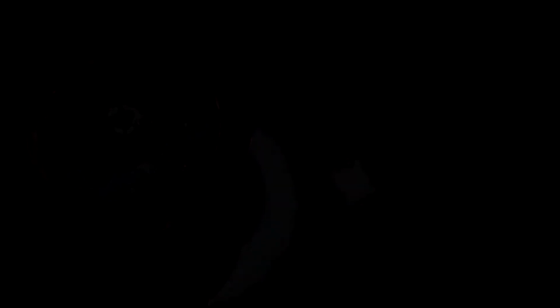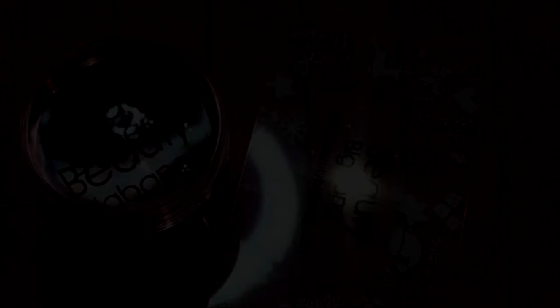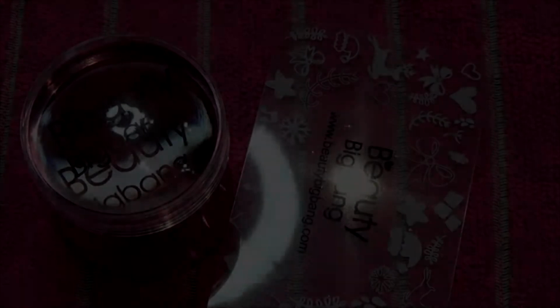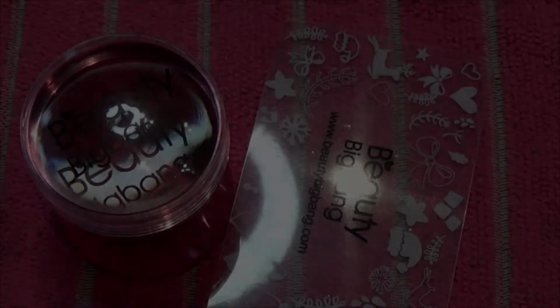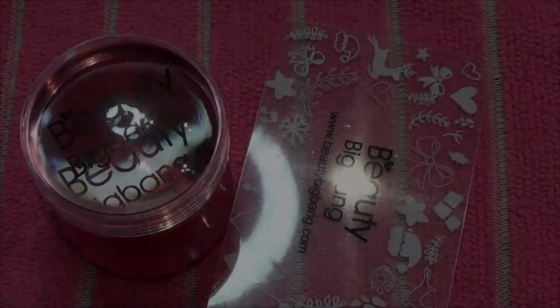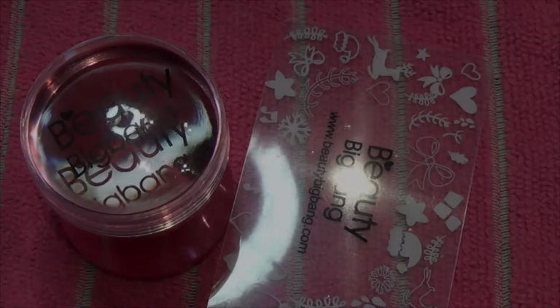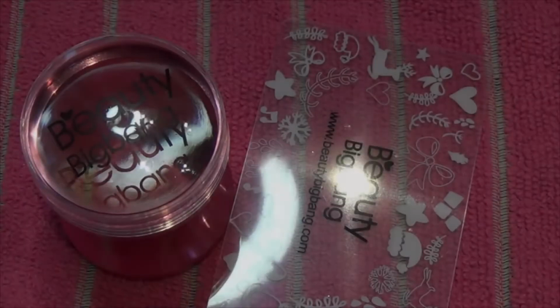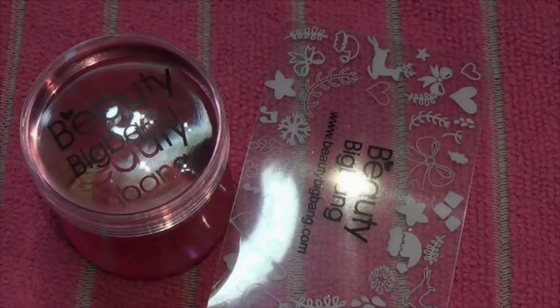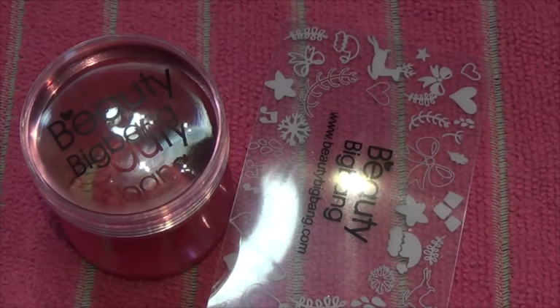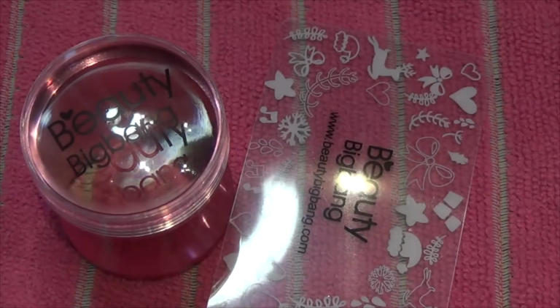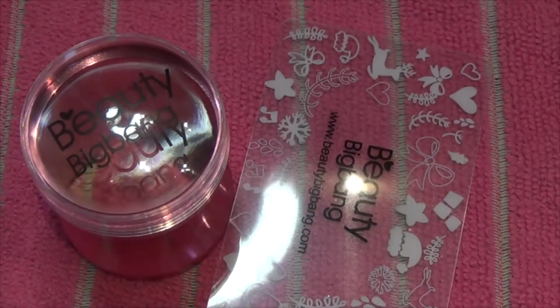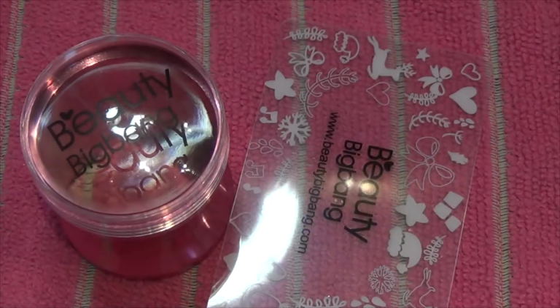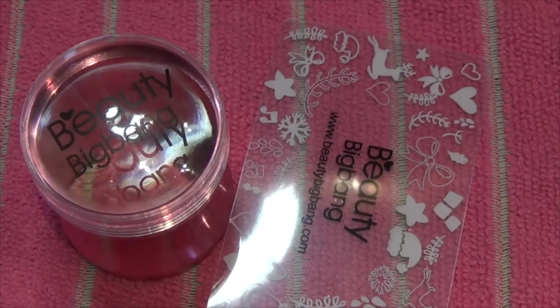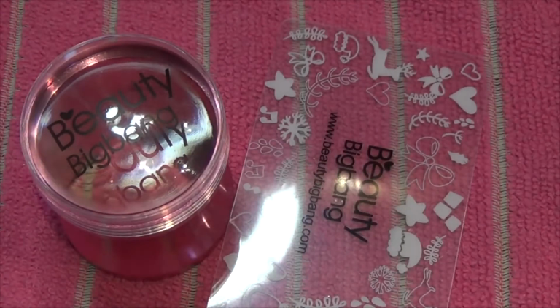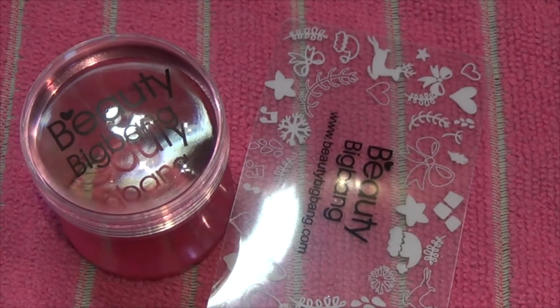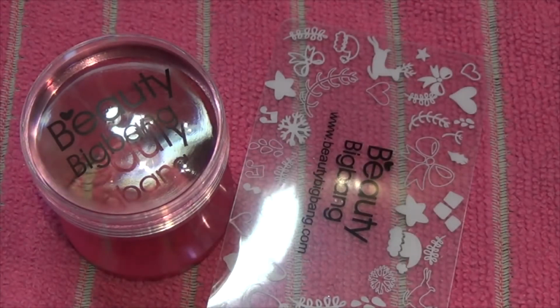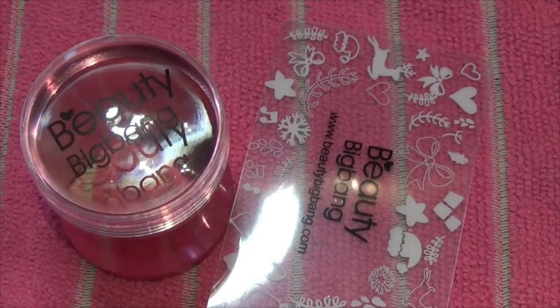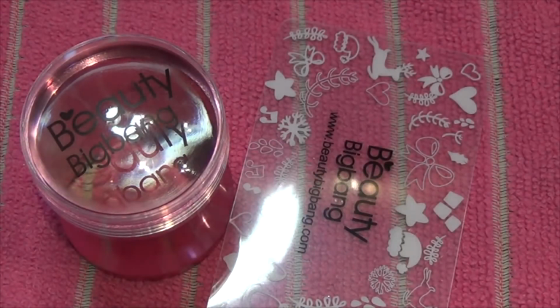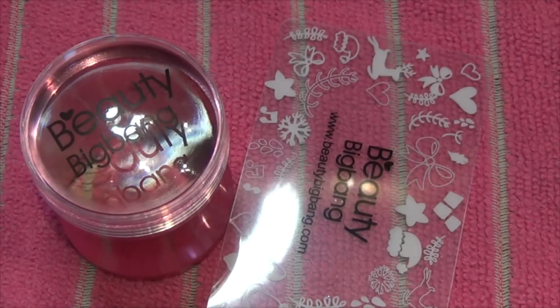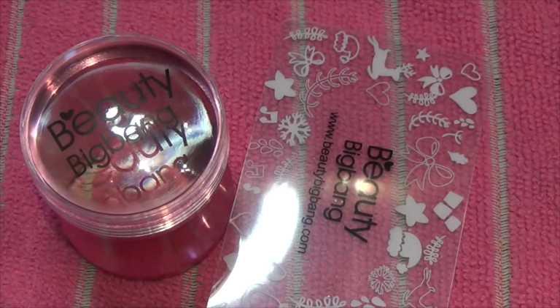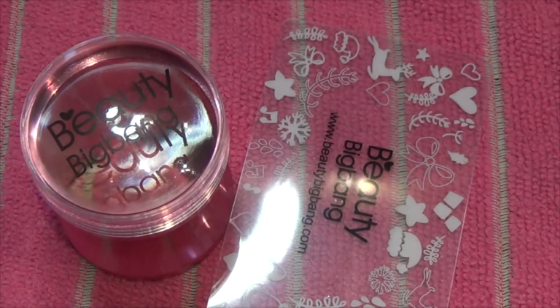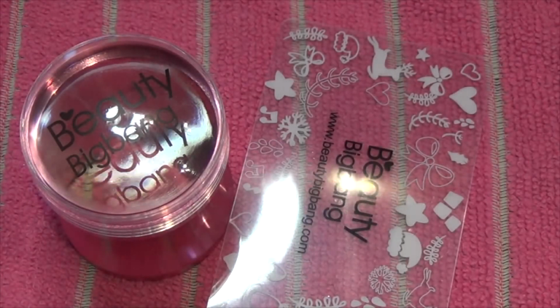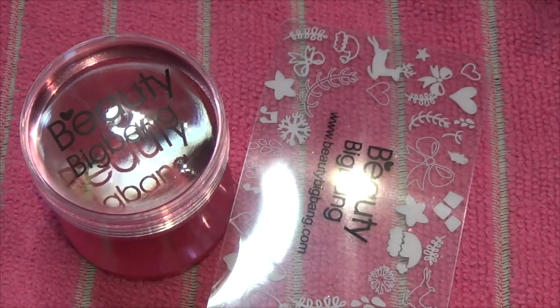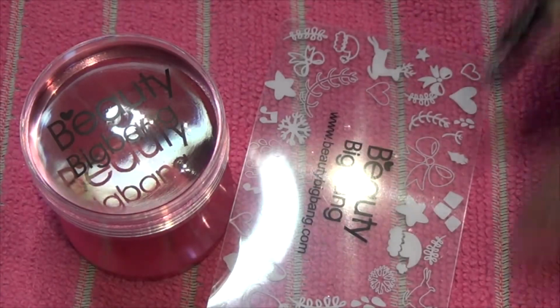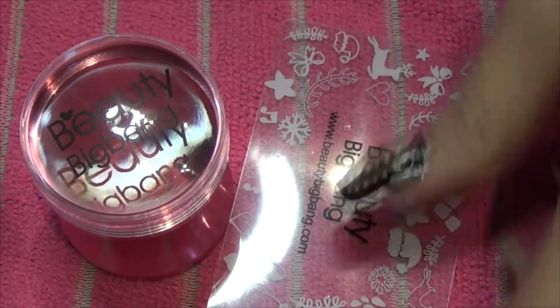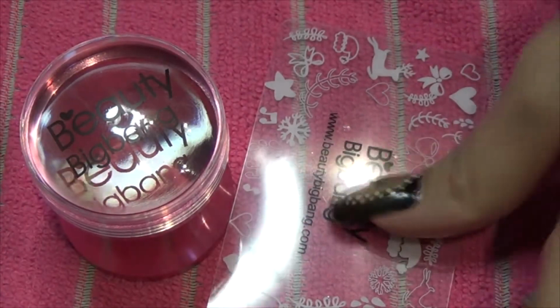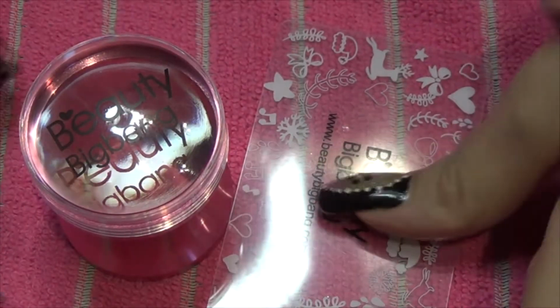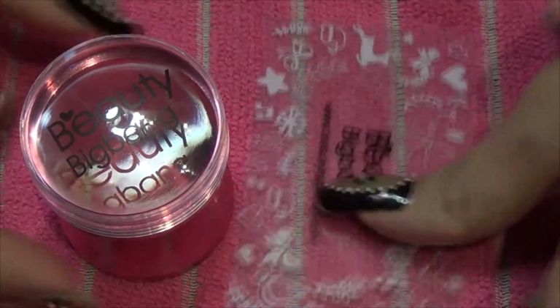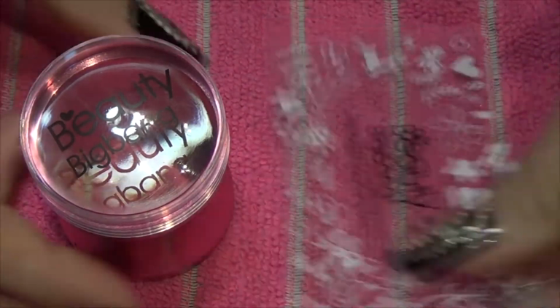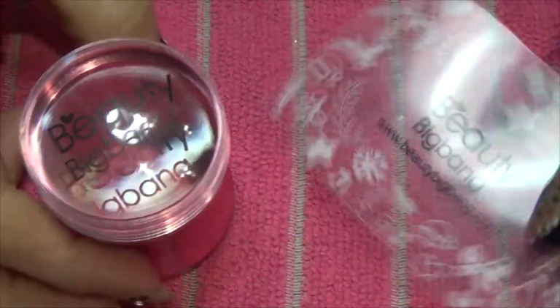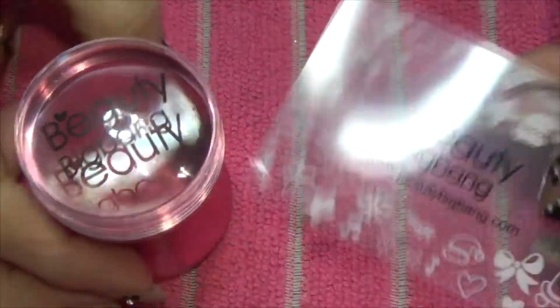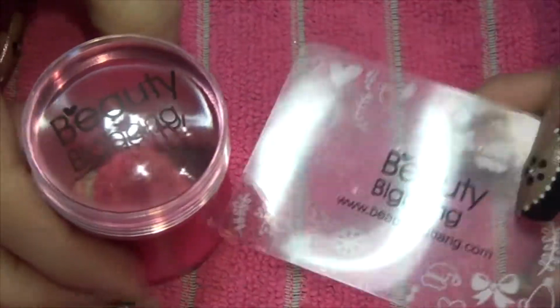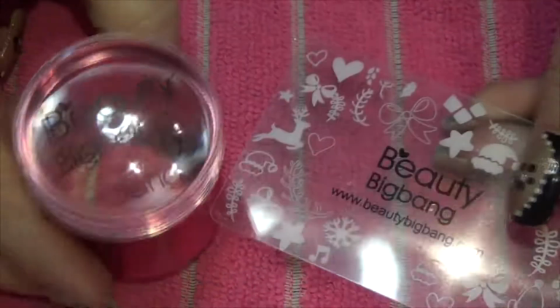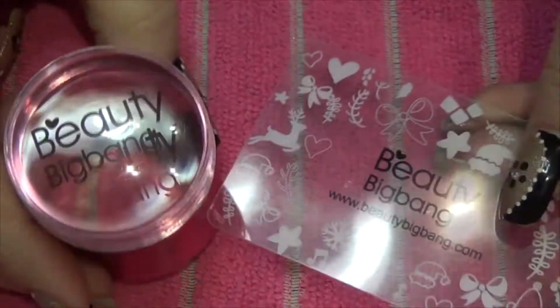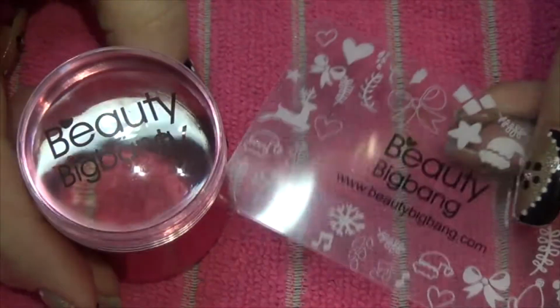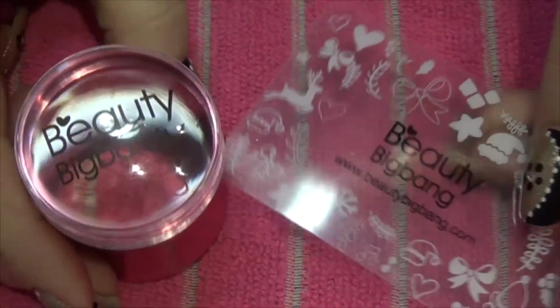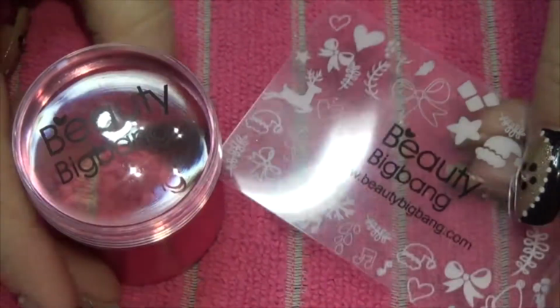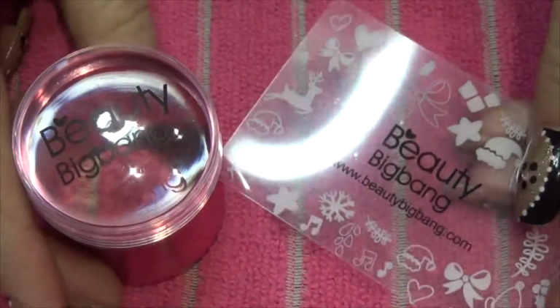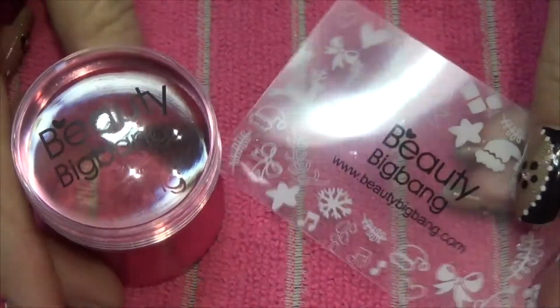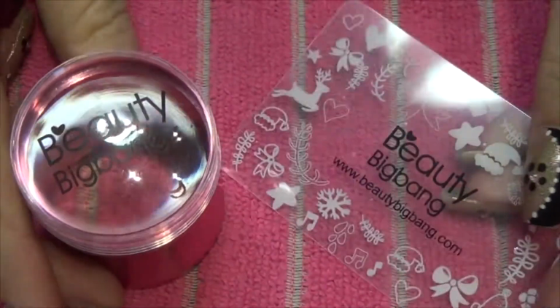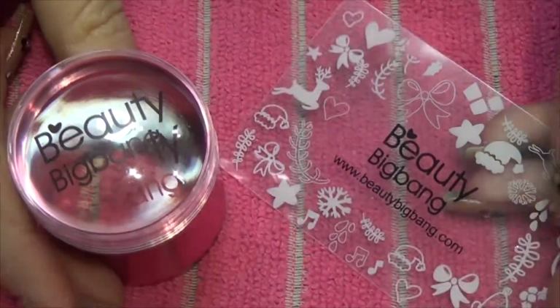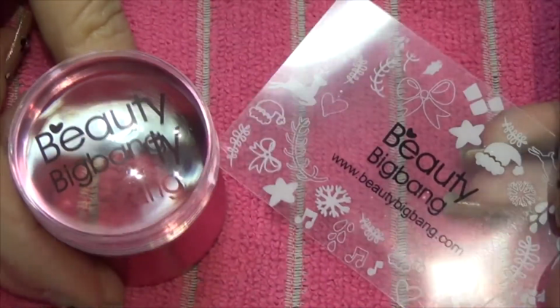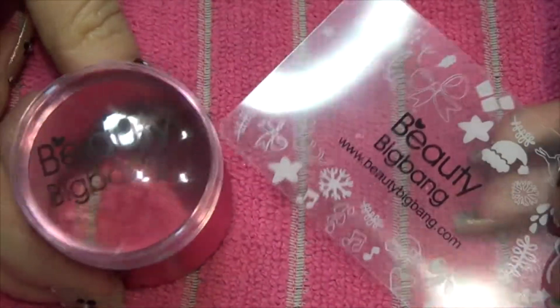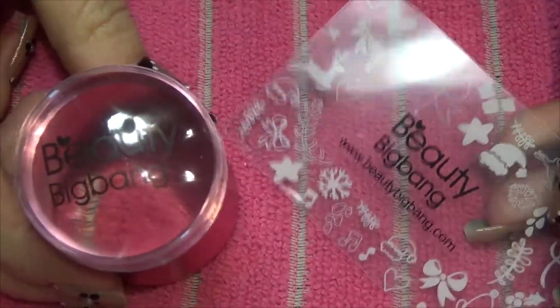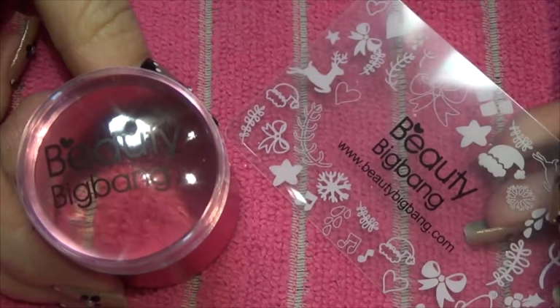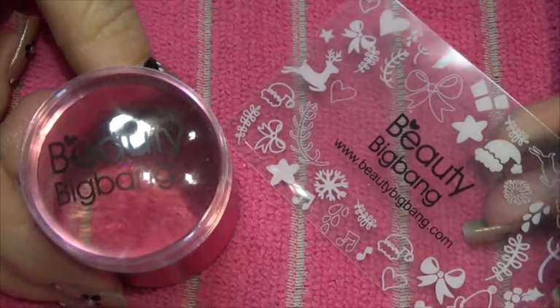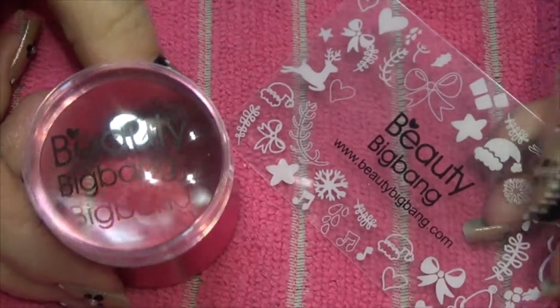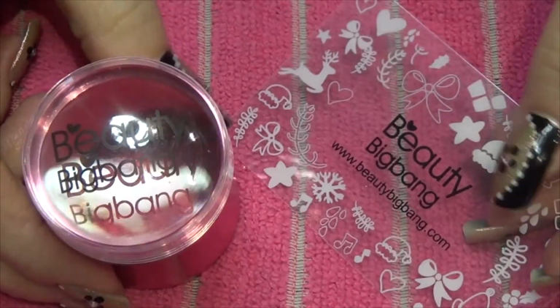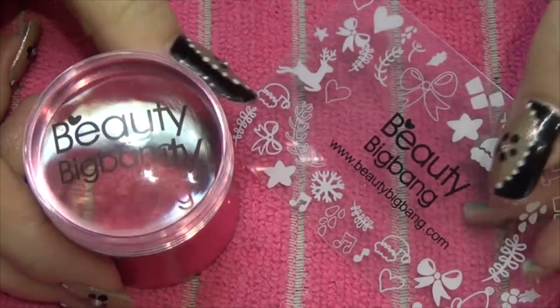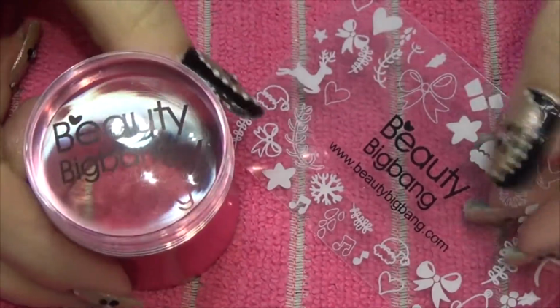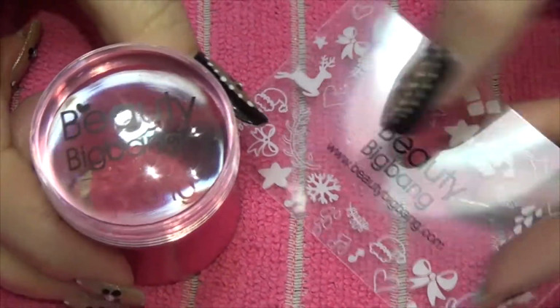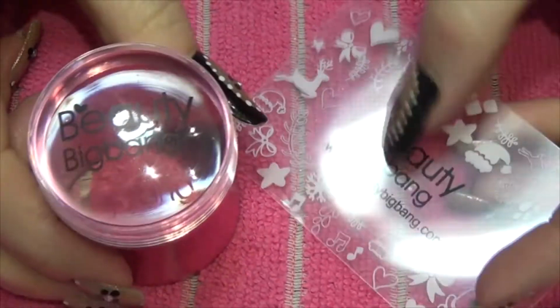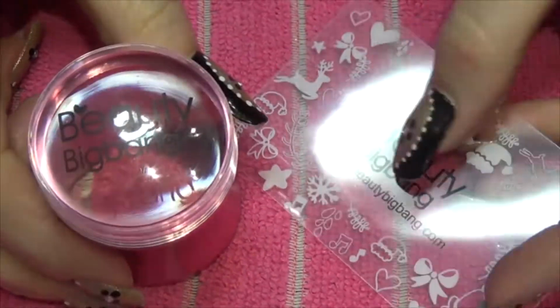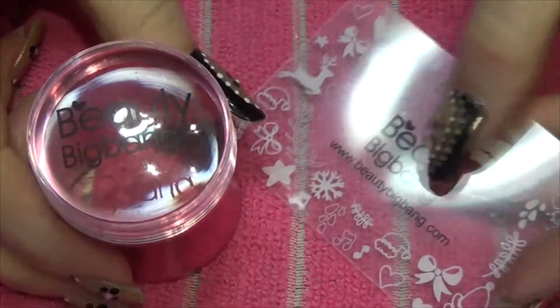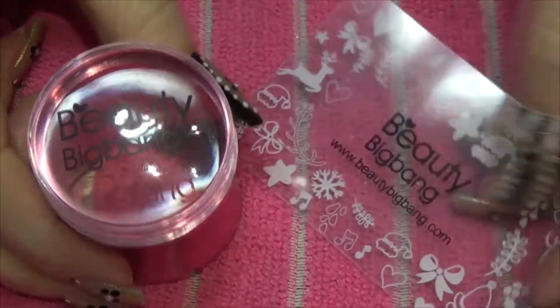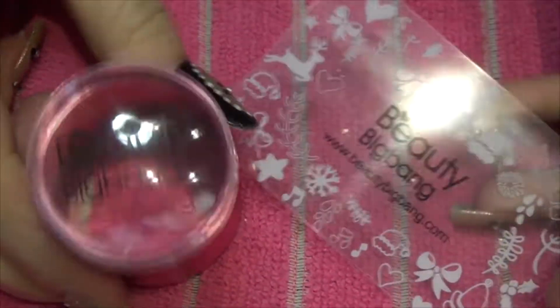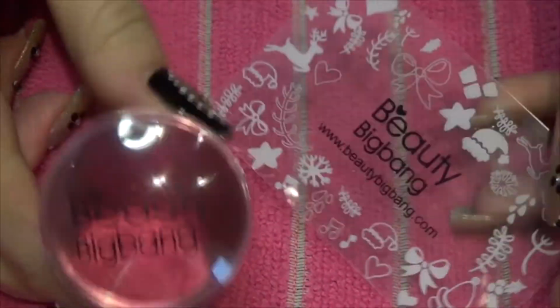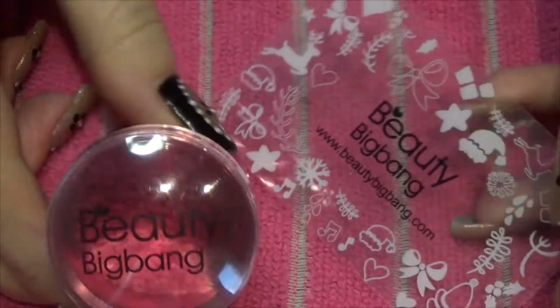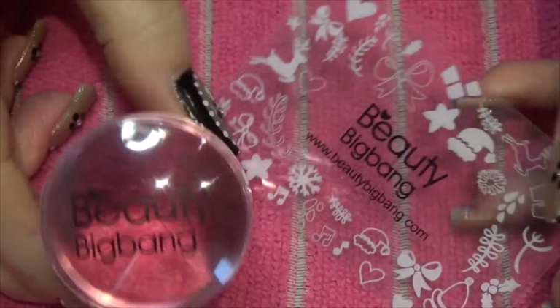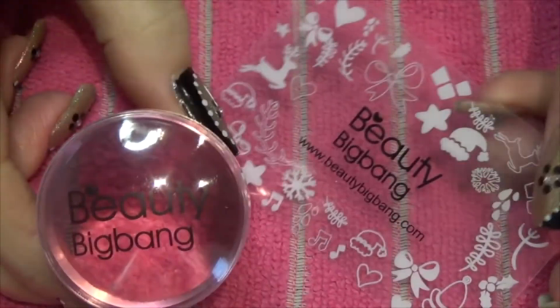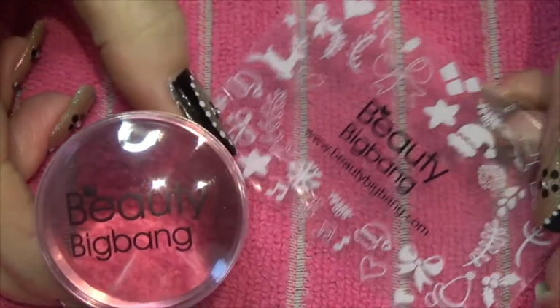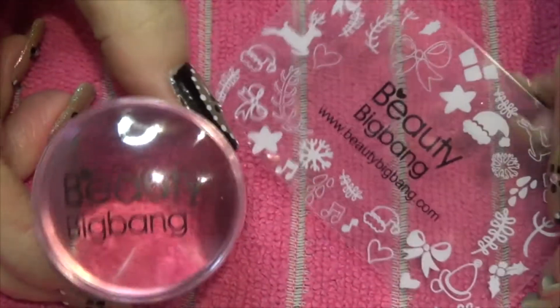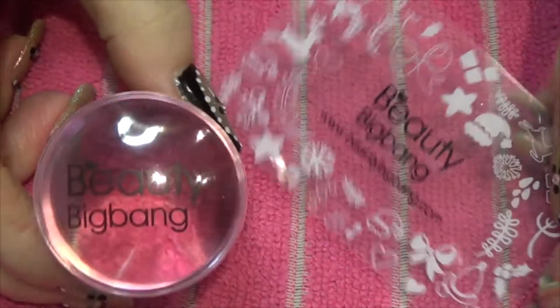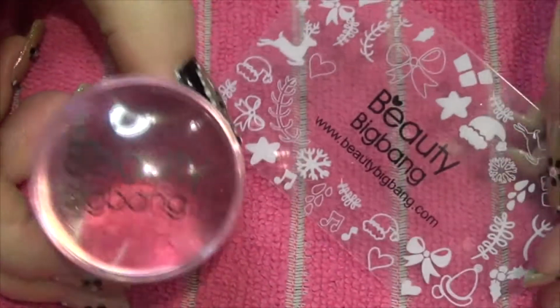Hi guys, so today is another review video for items that I got from Beauty Big Bang, as you can see here by the advertising.